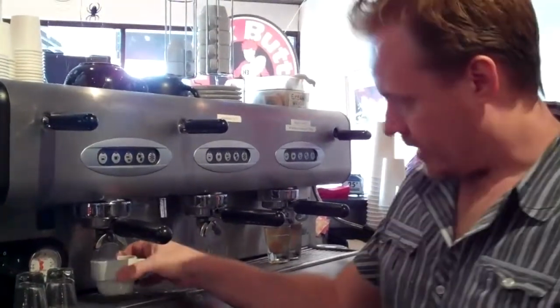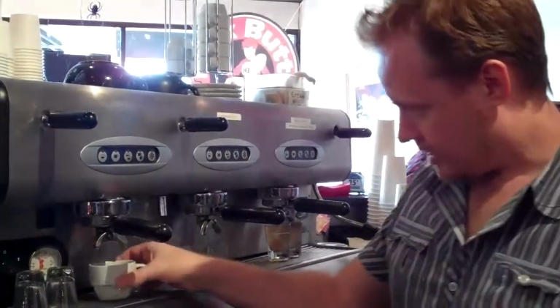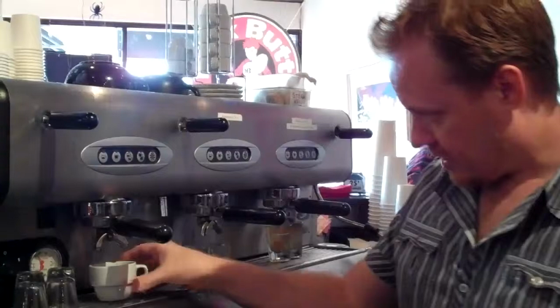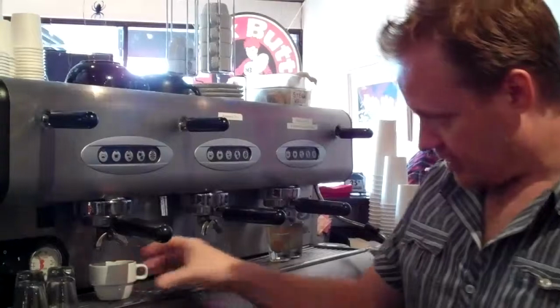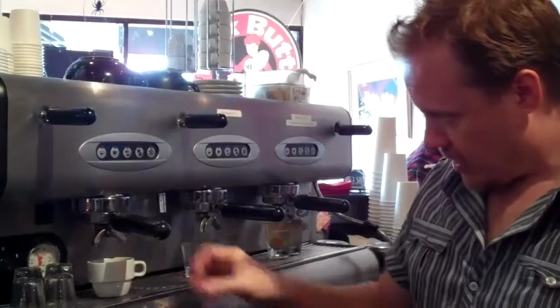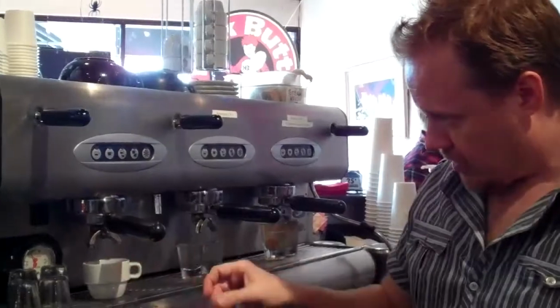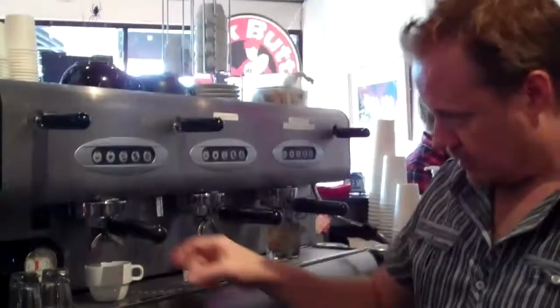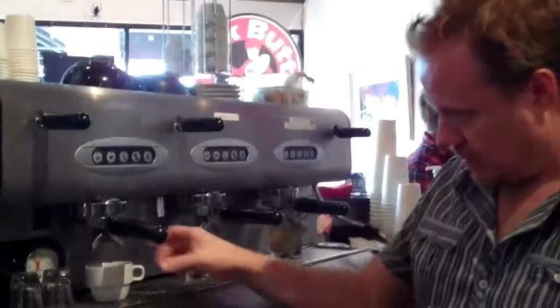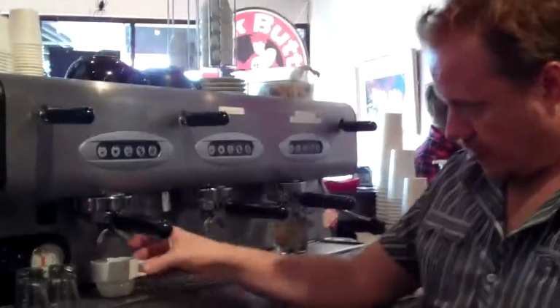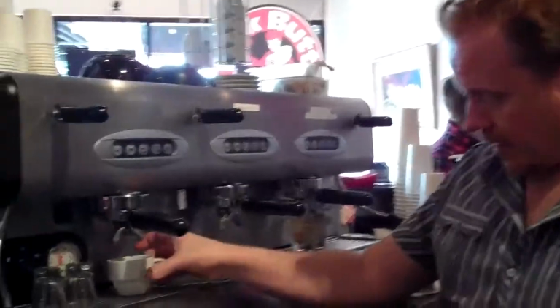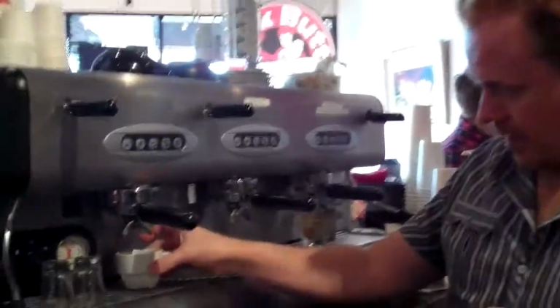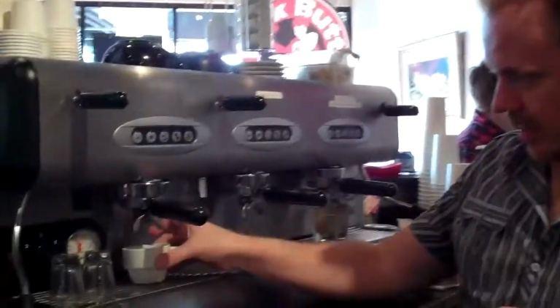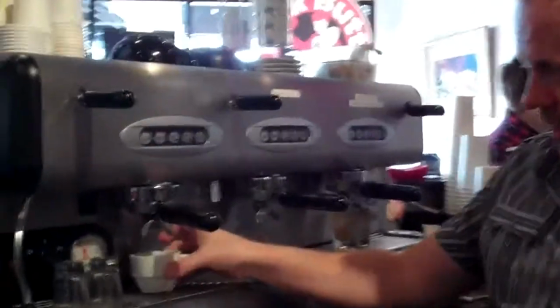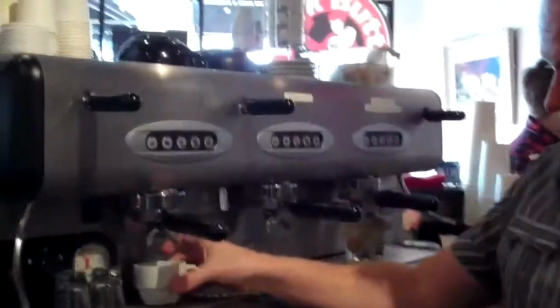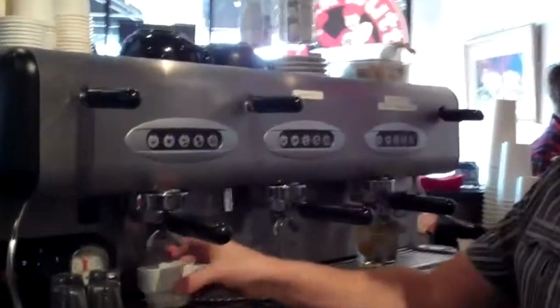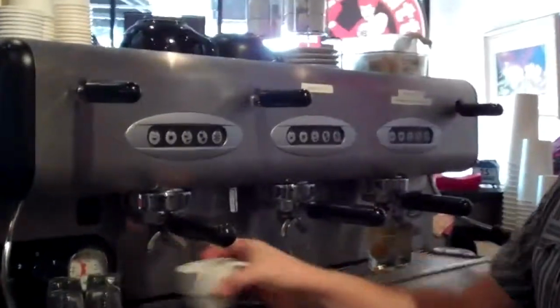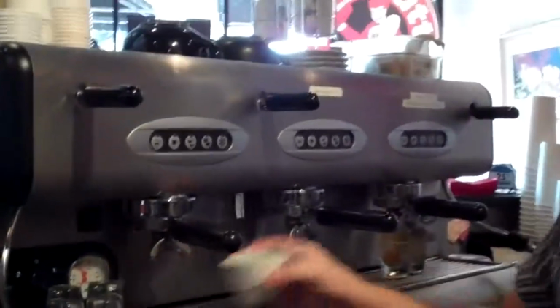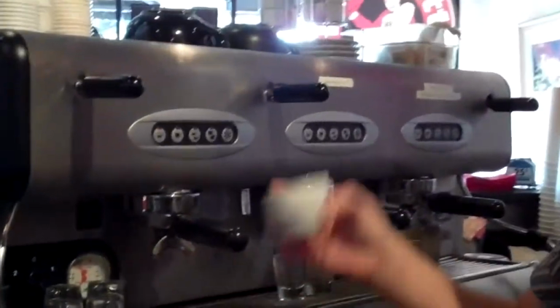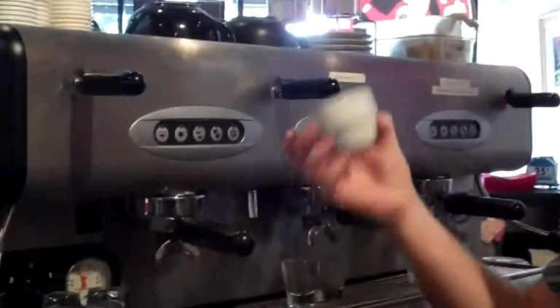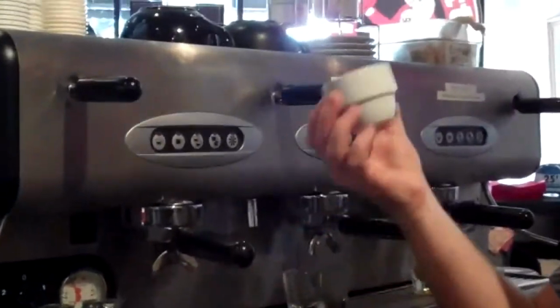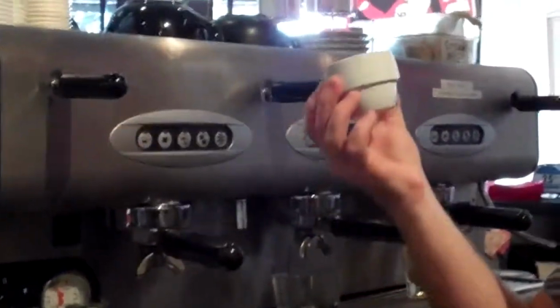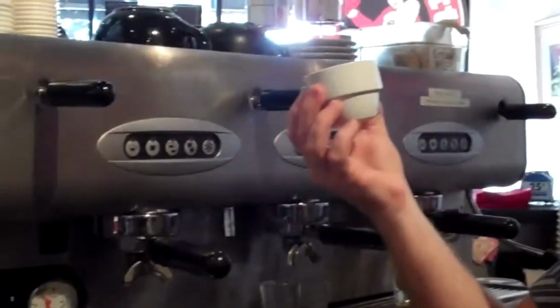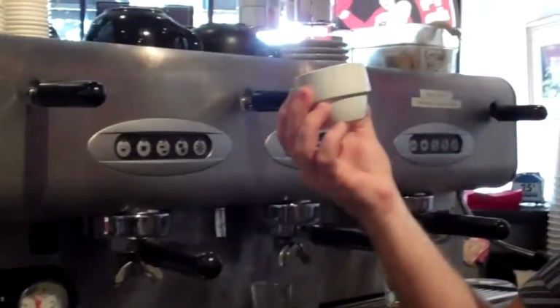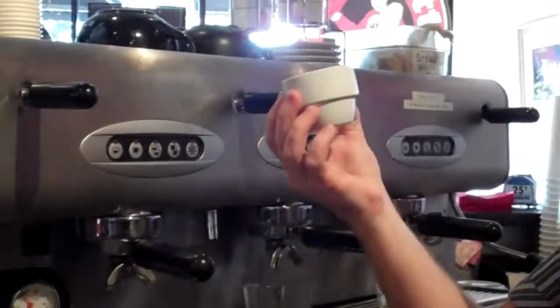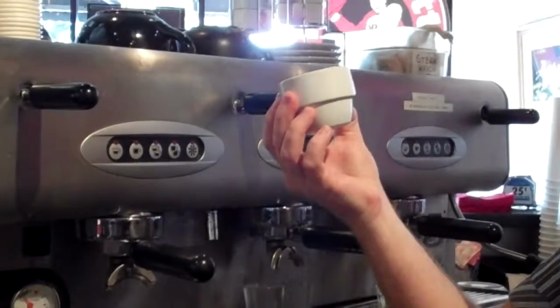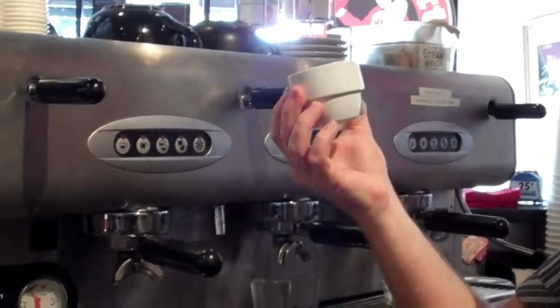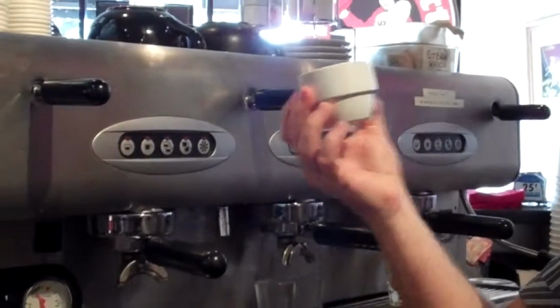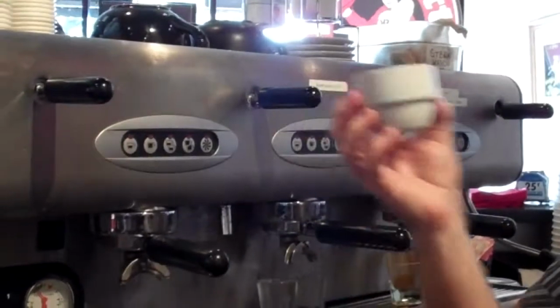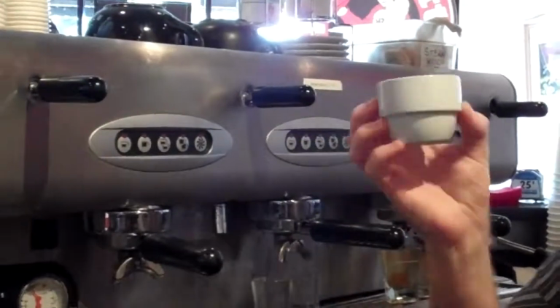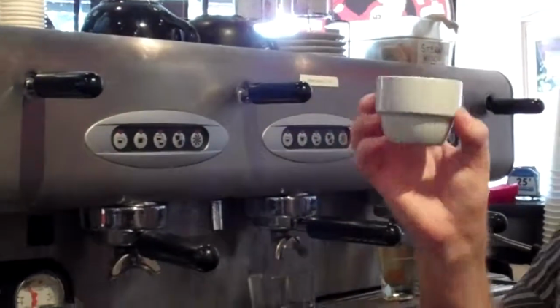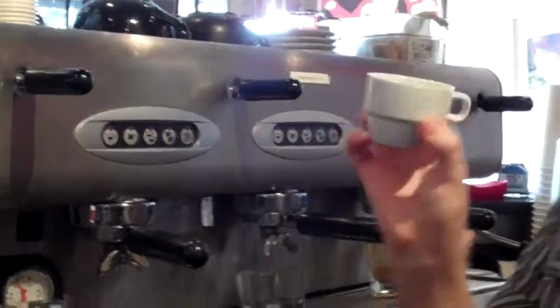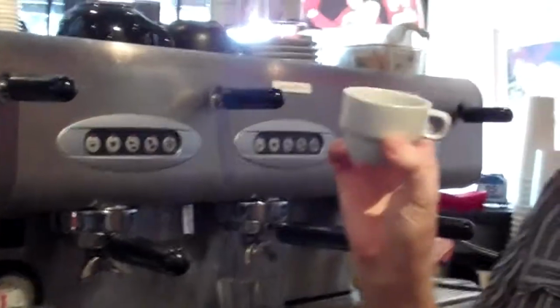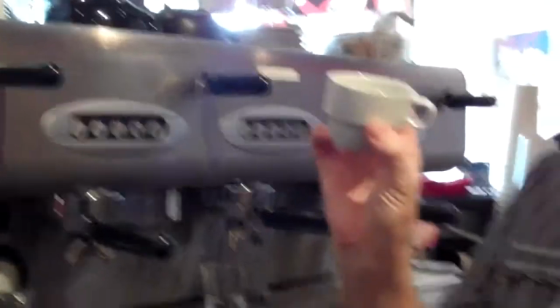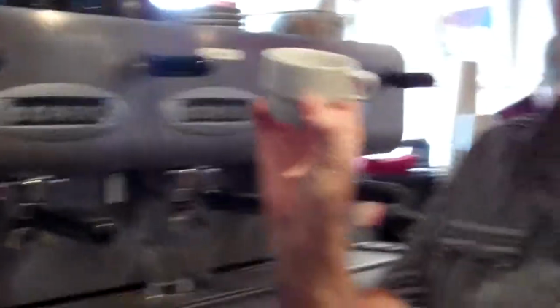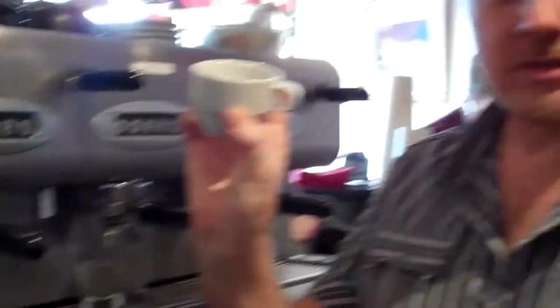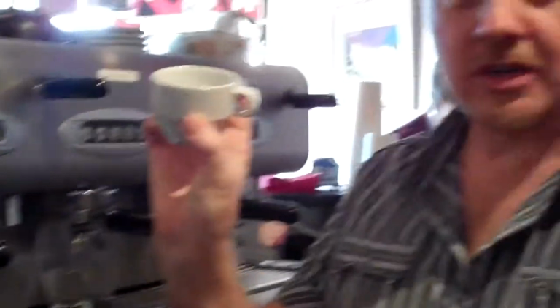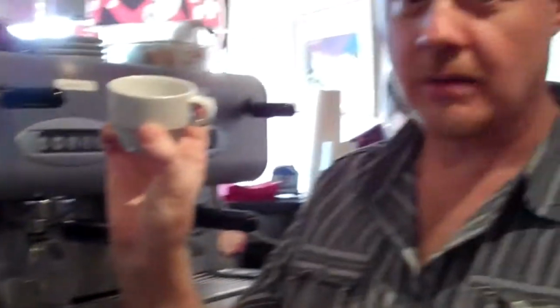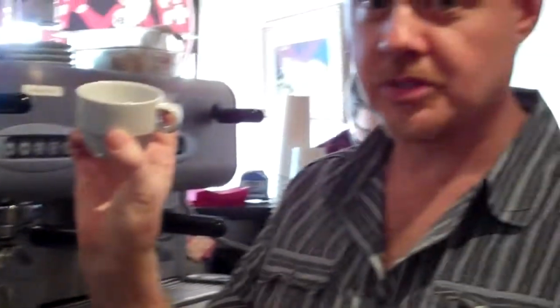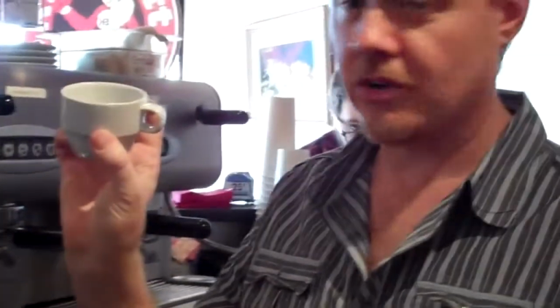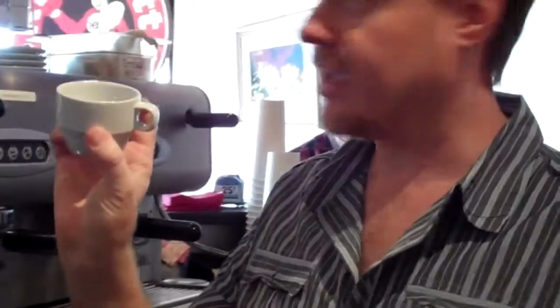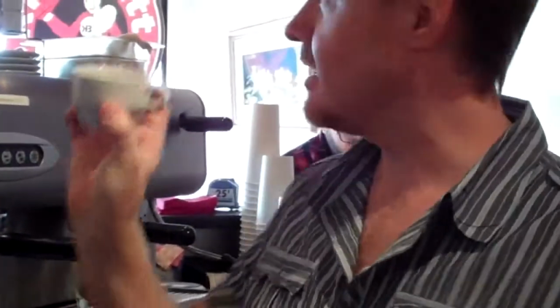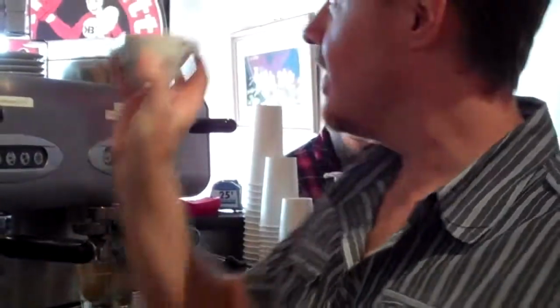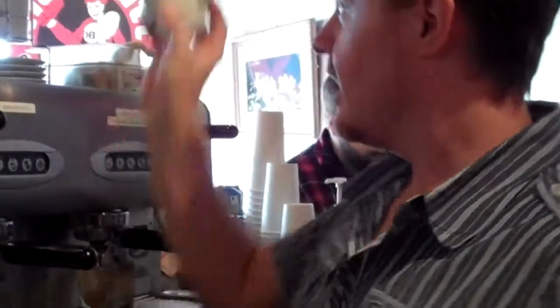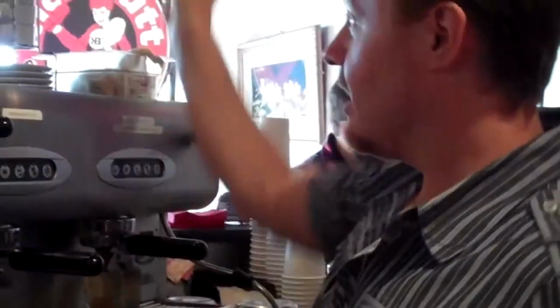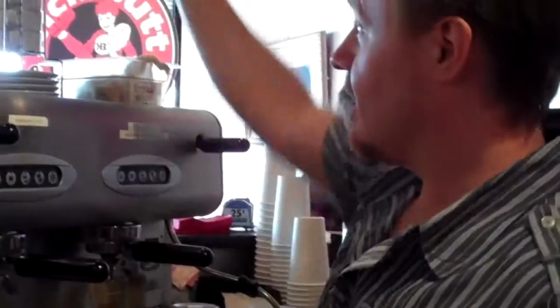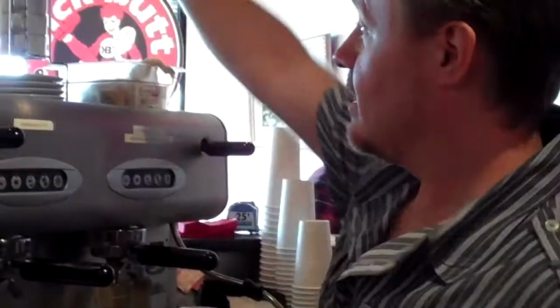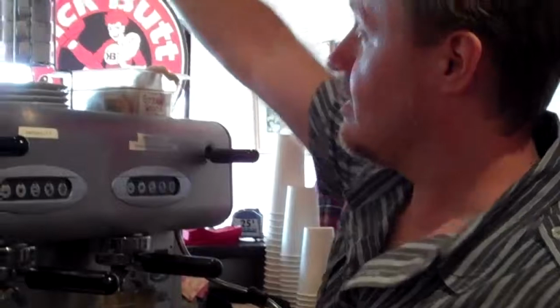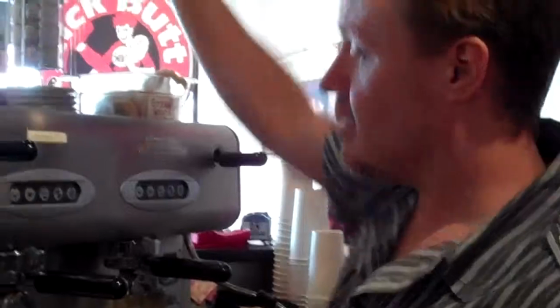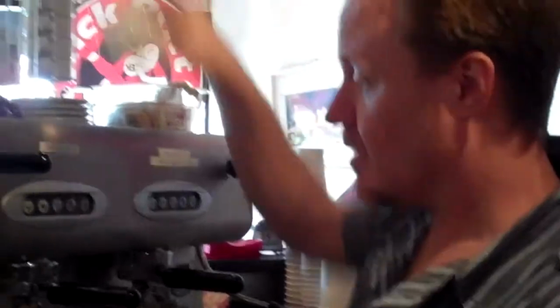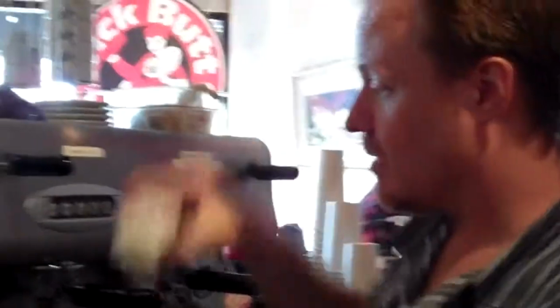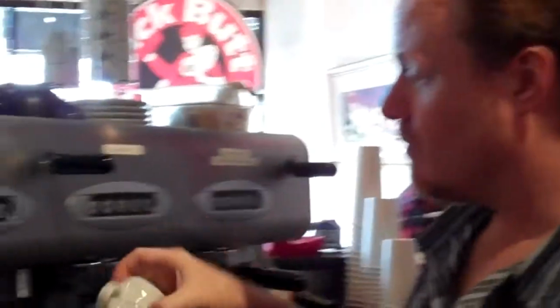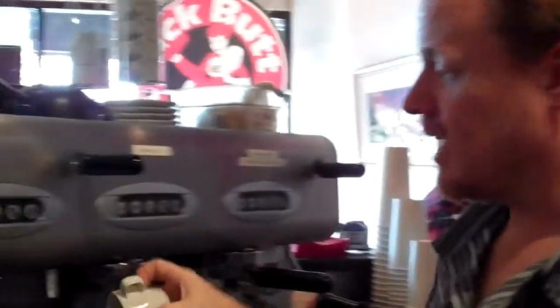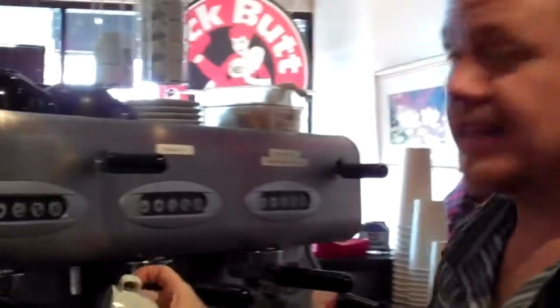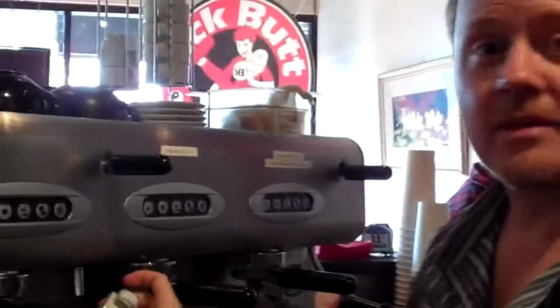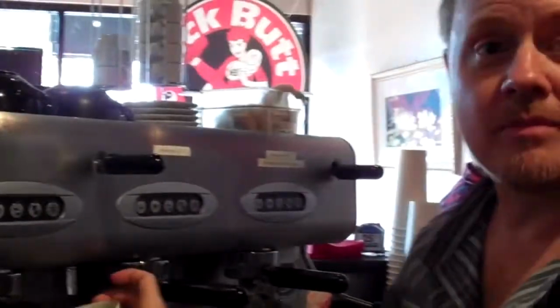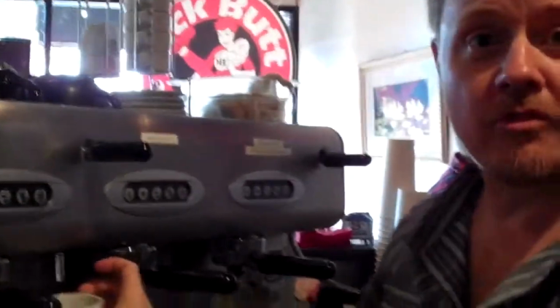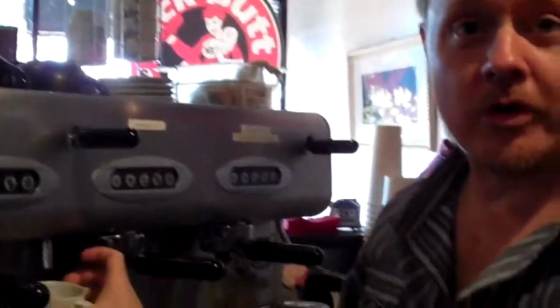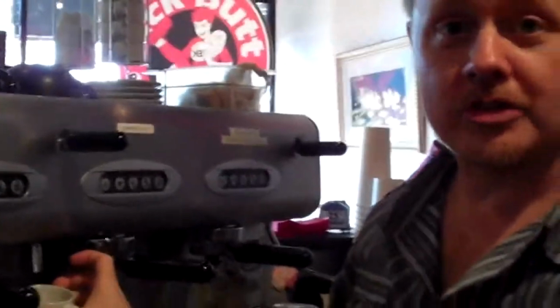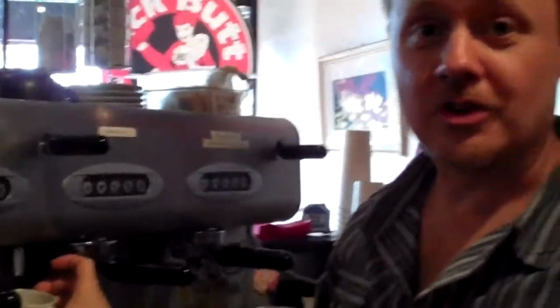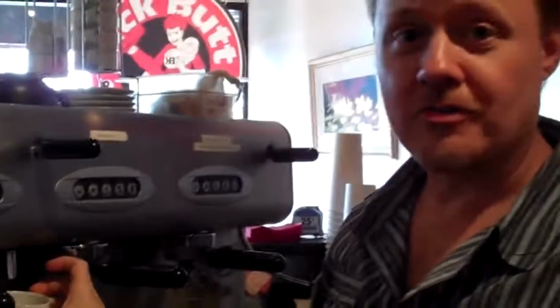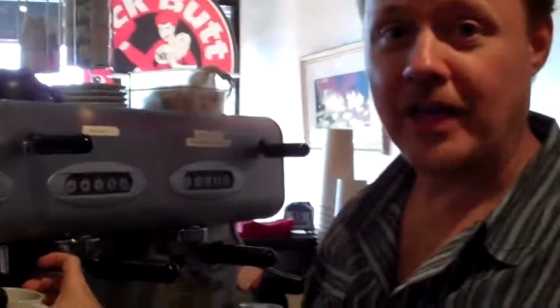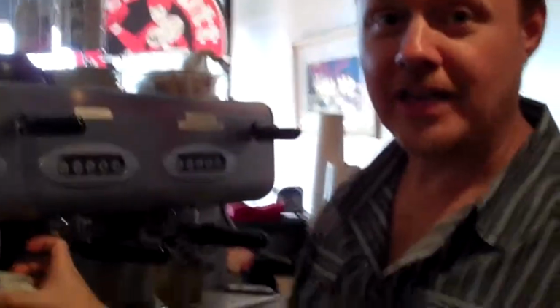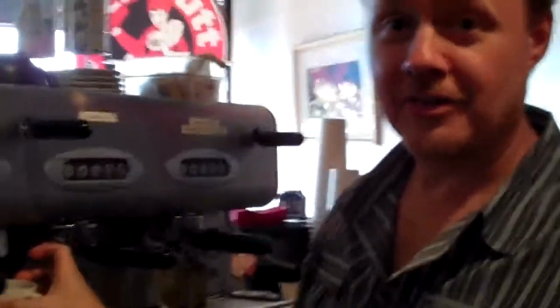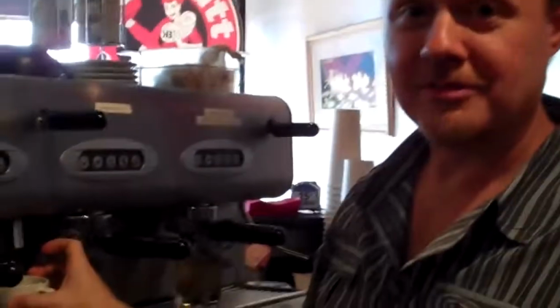So anyway, there you go. Our new demi-tasse cups are in — heat them before you serve. Thank you.